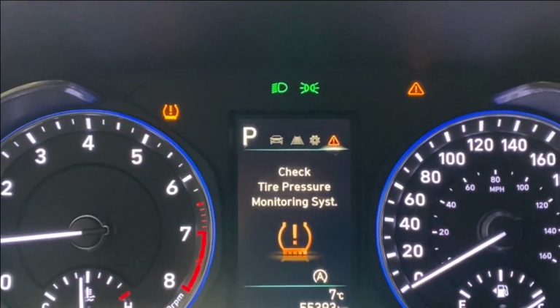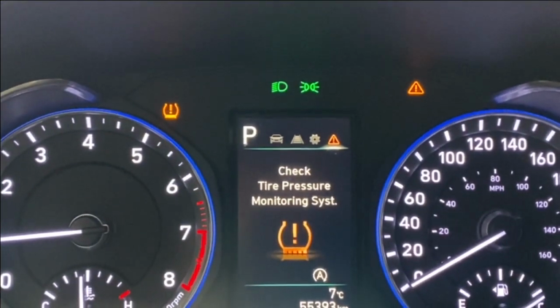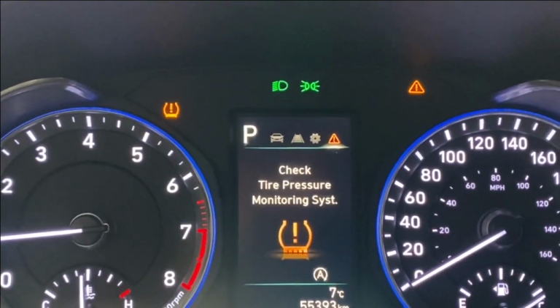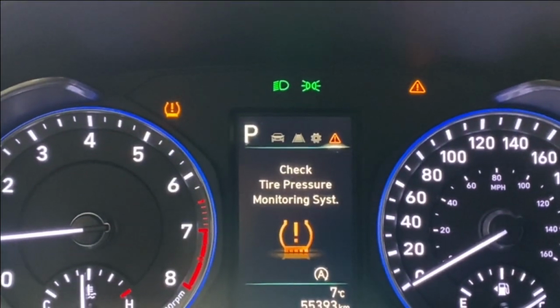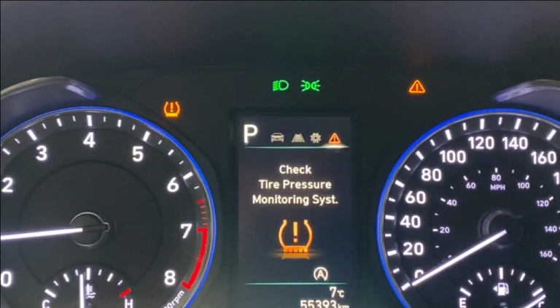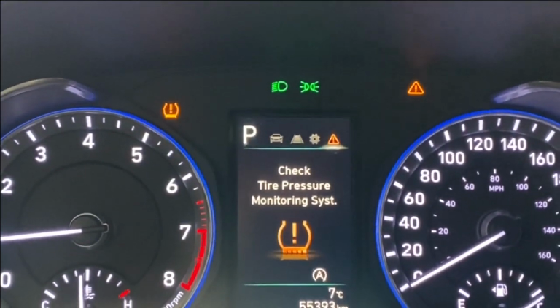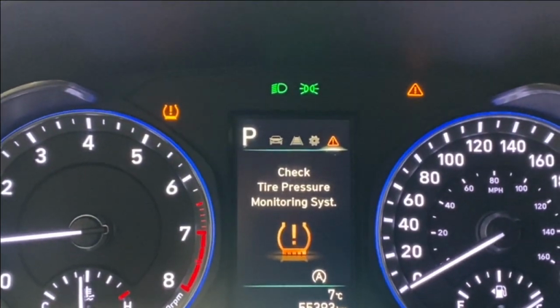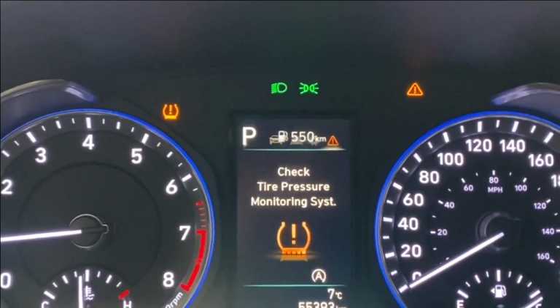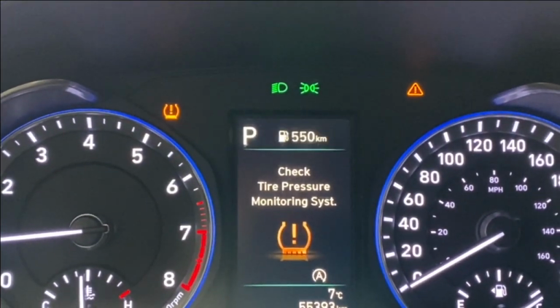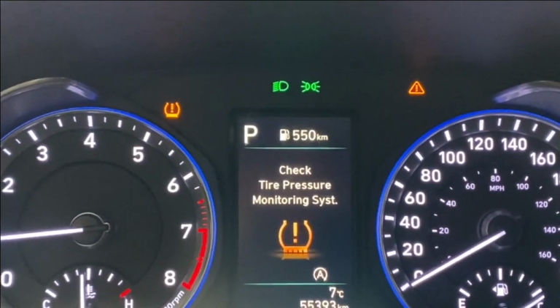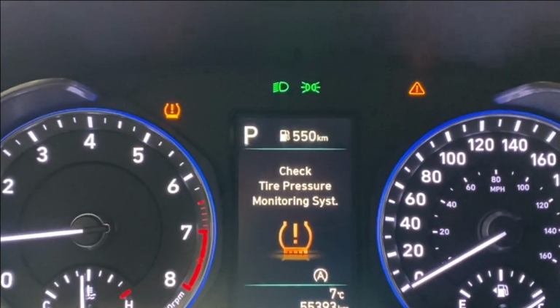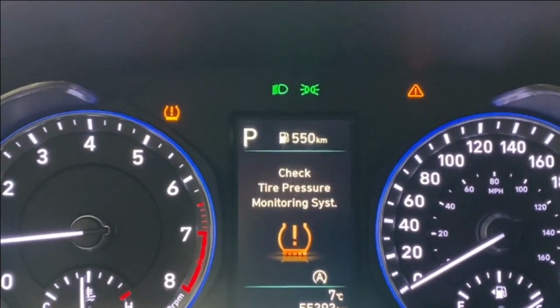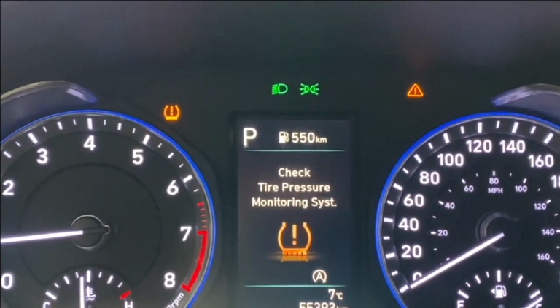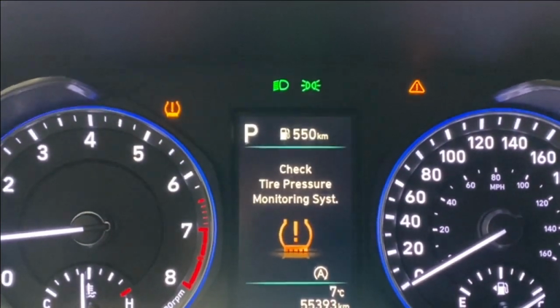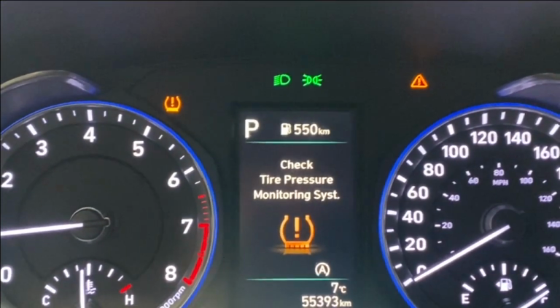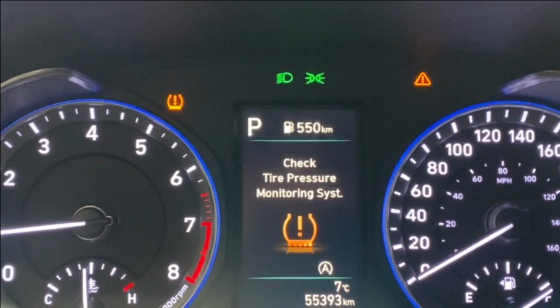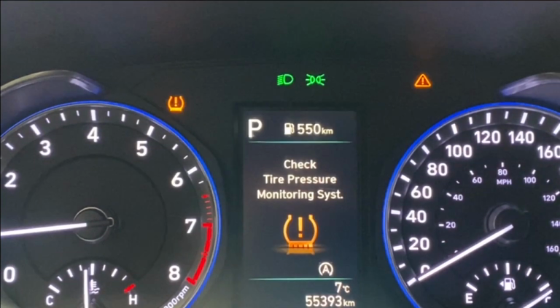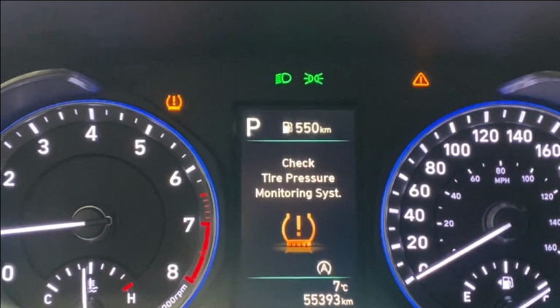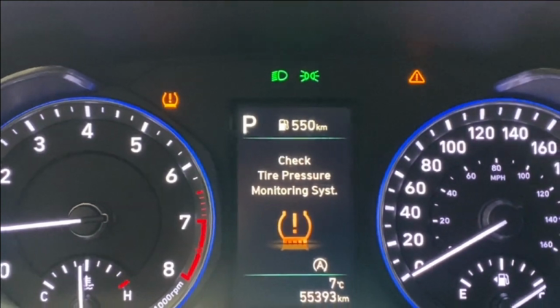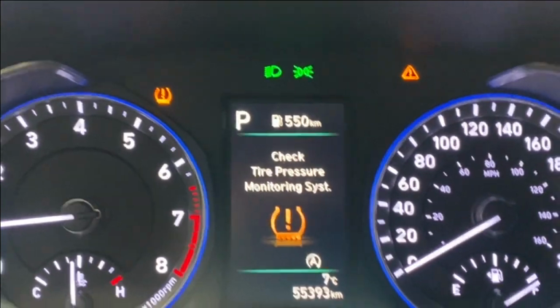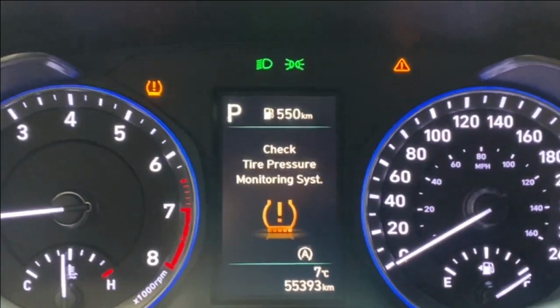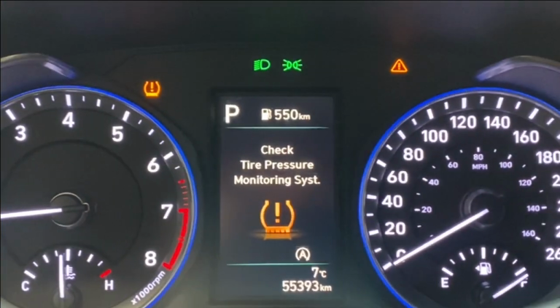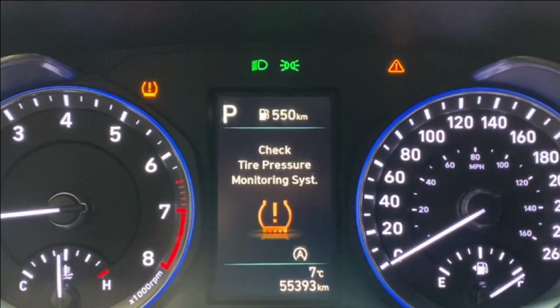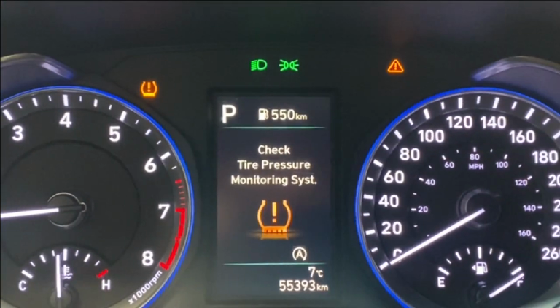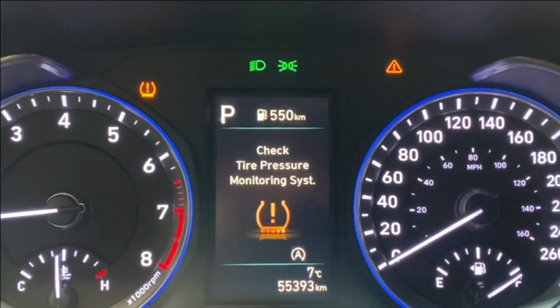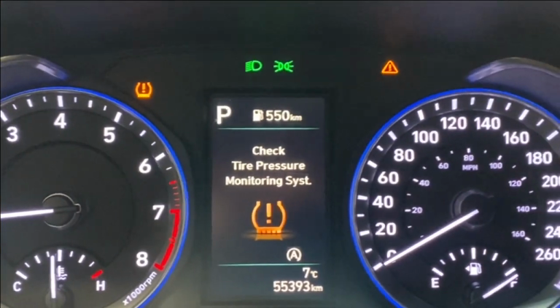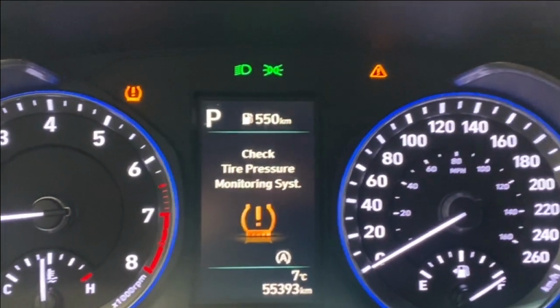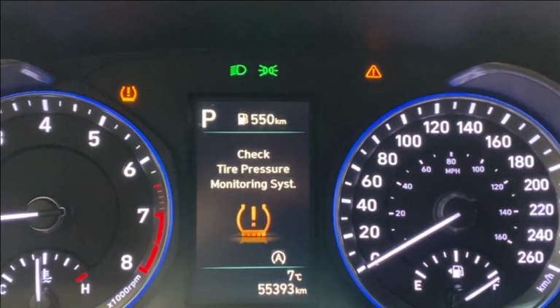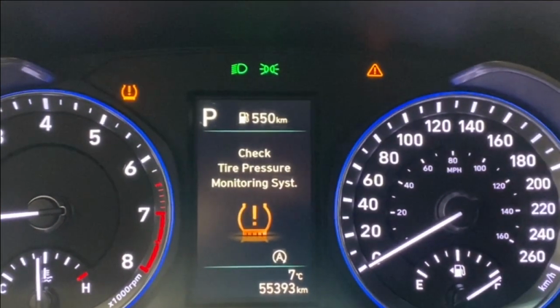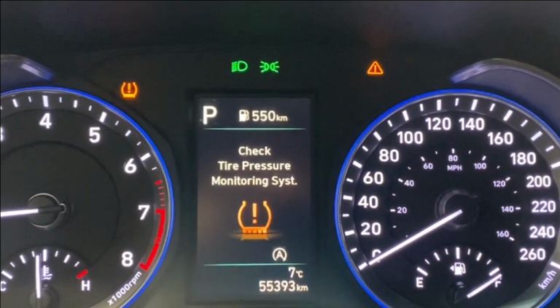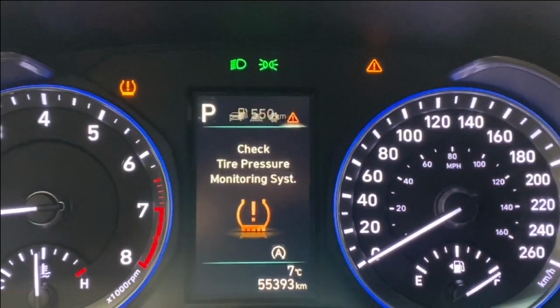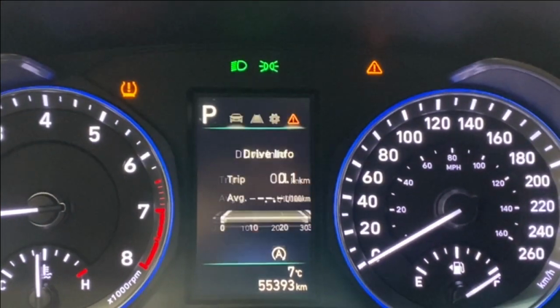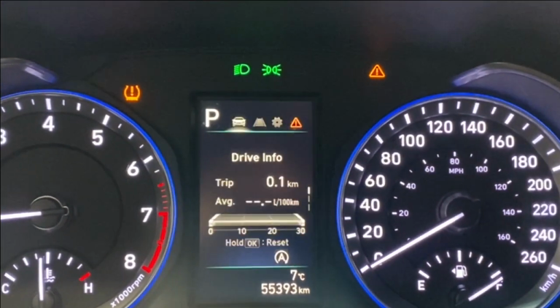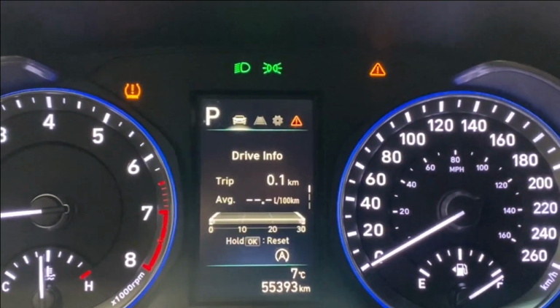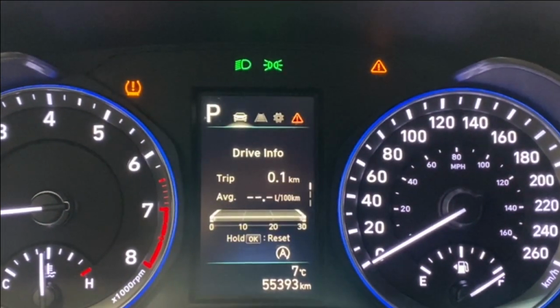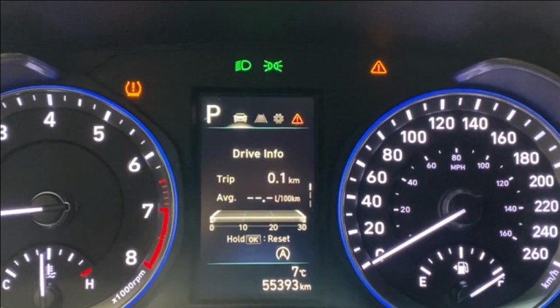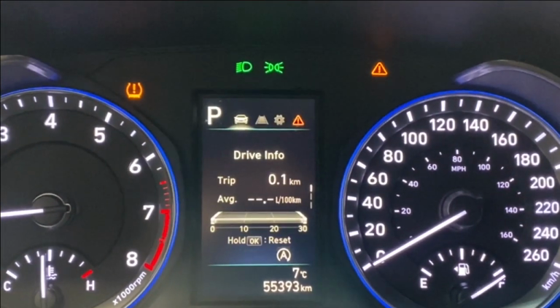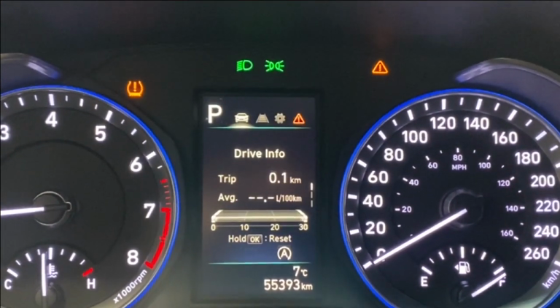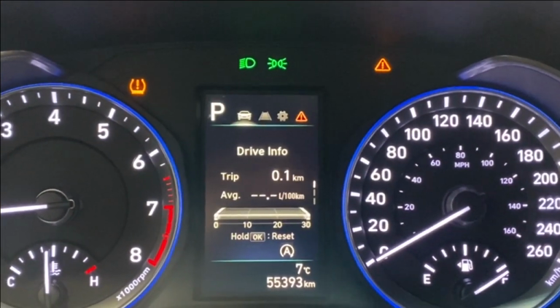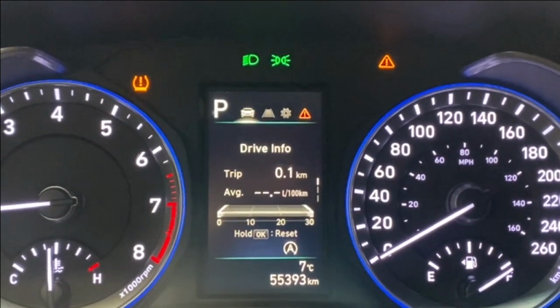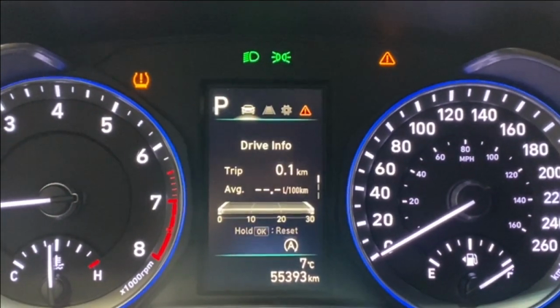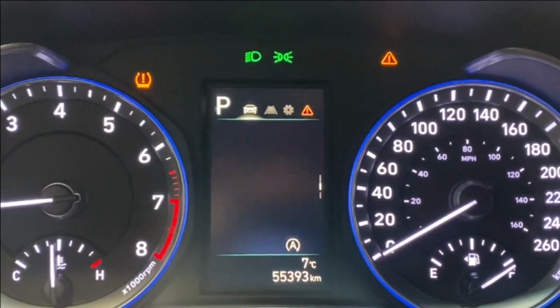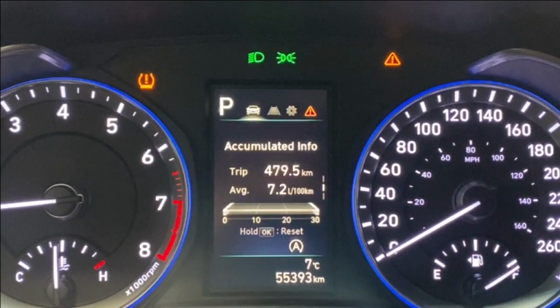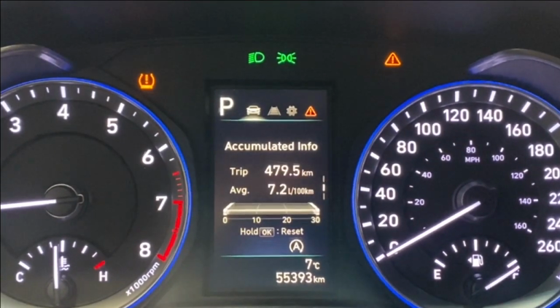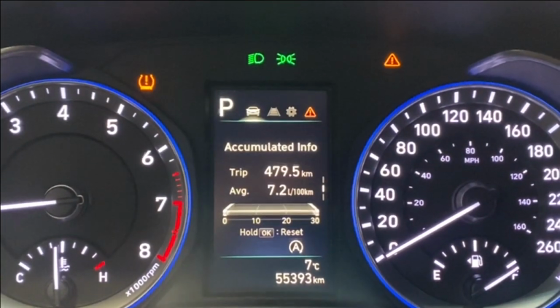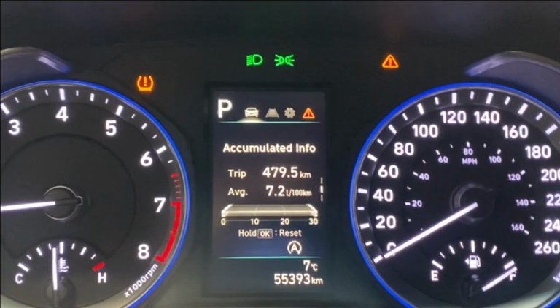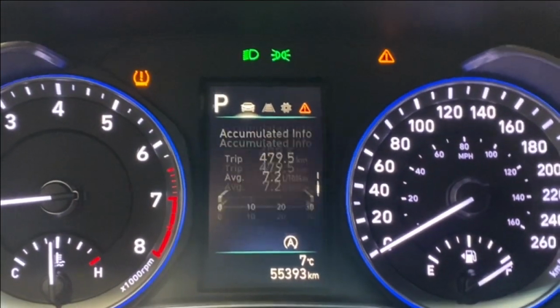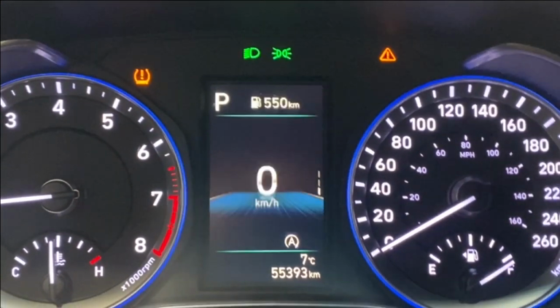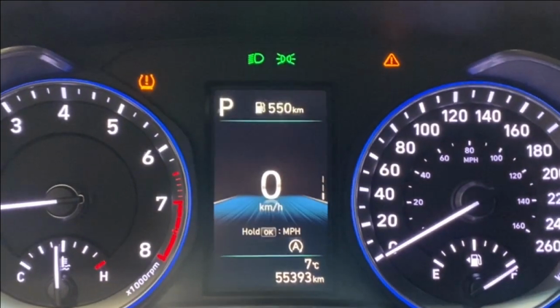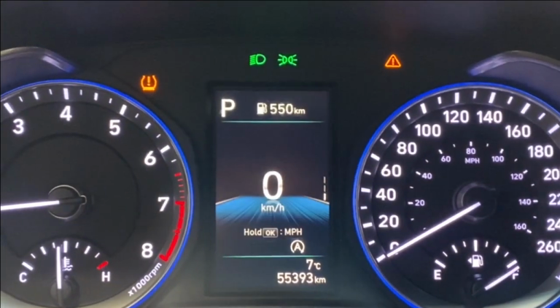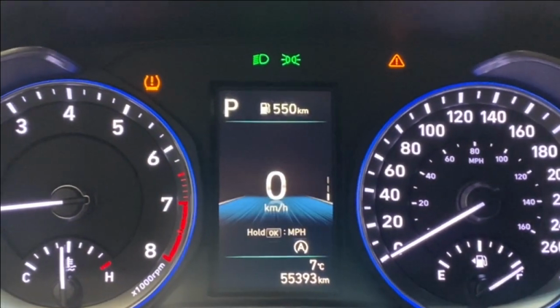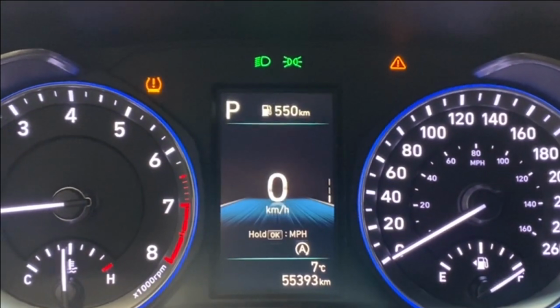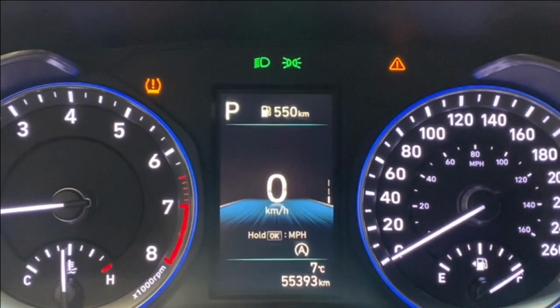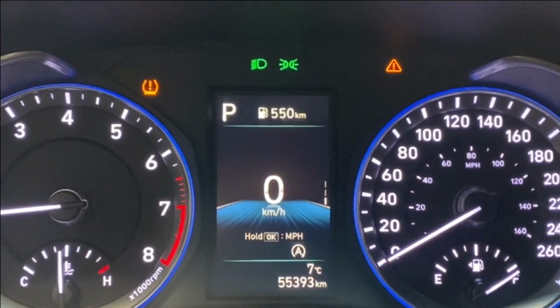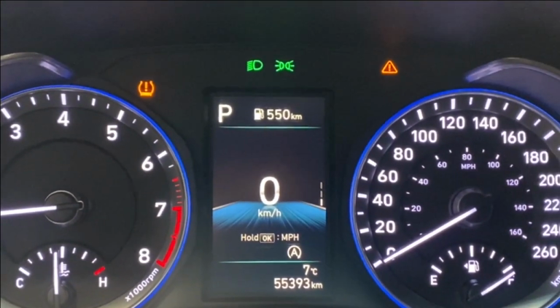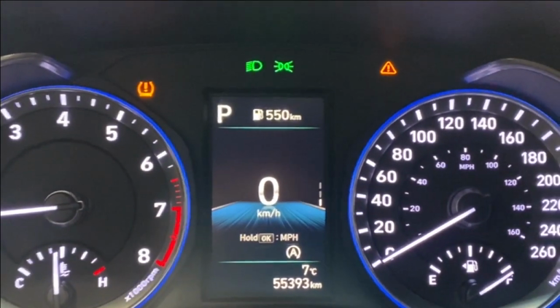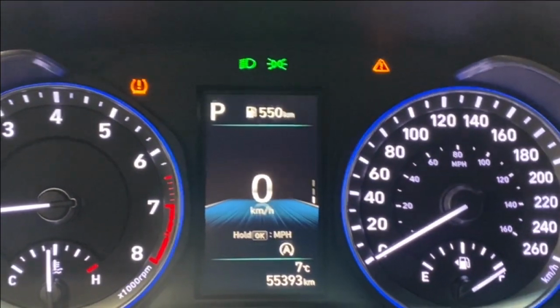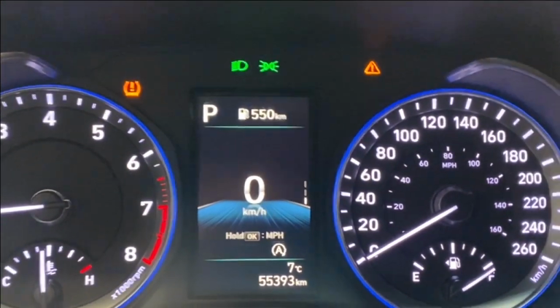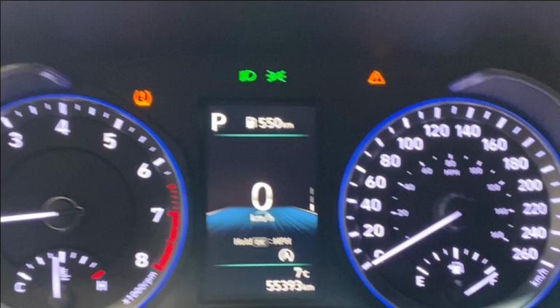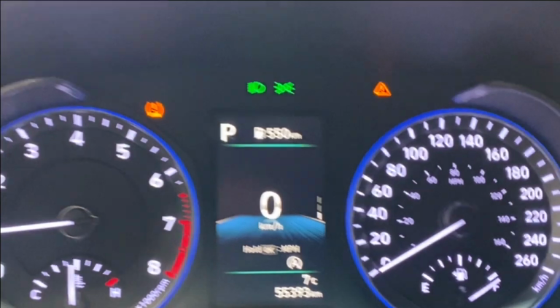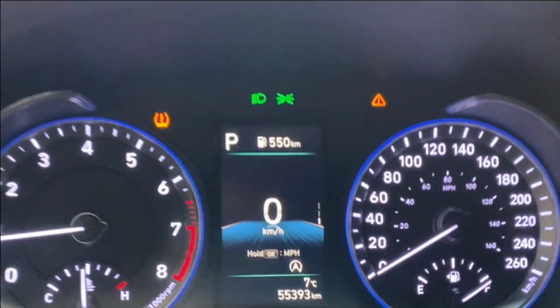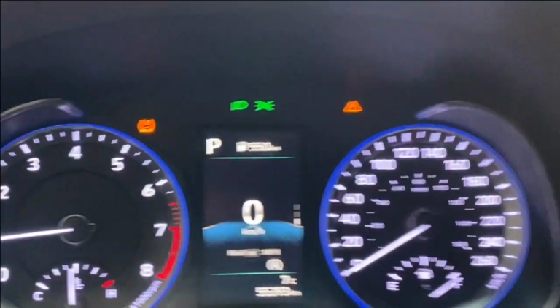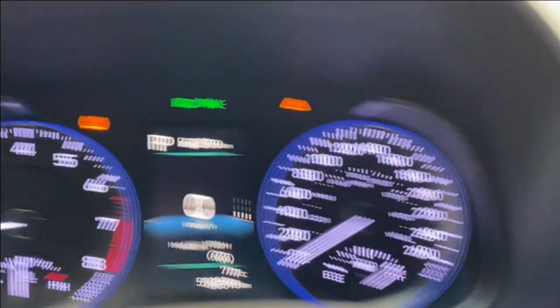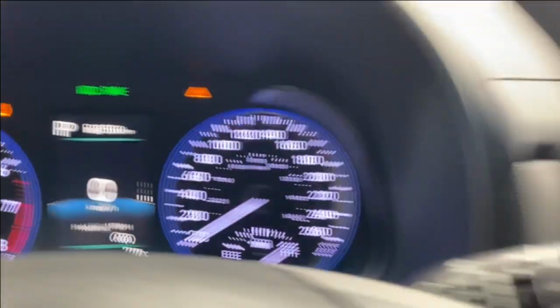Obviously this vehicle has not gone to the shop yet, but it will — we're just pre-merchandising it to get it up on the site for you so you can take a look at it, including the digital speedometer.